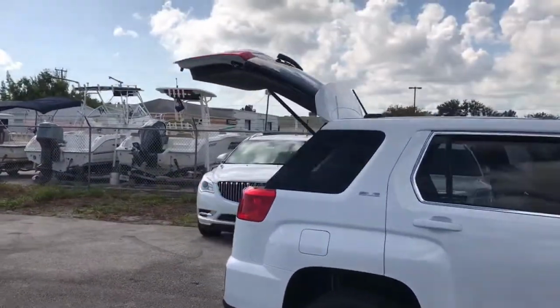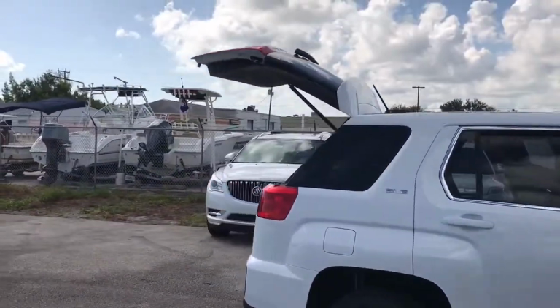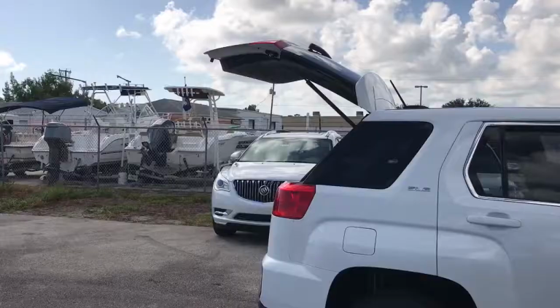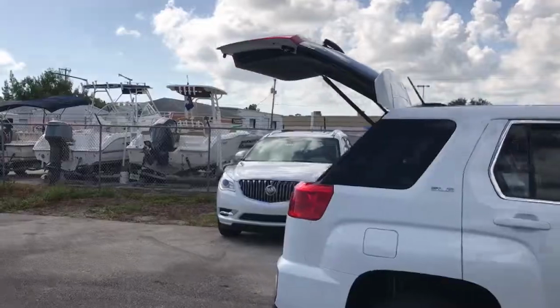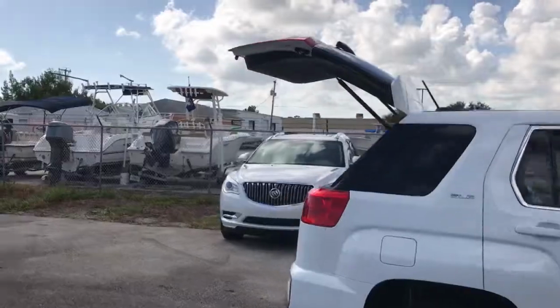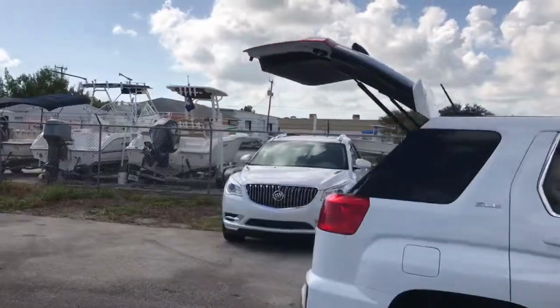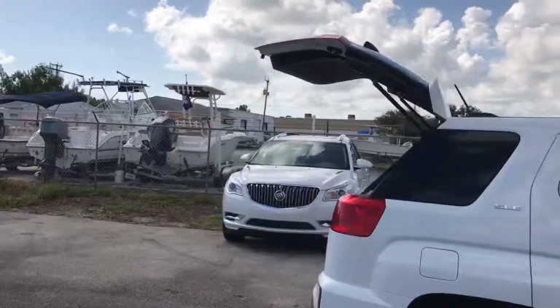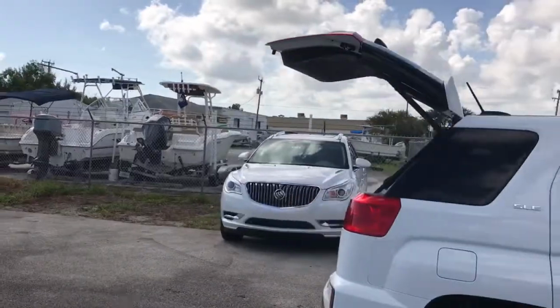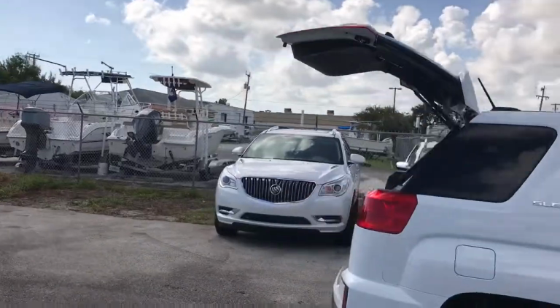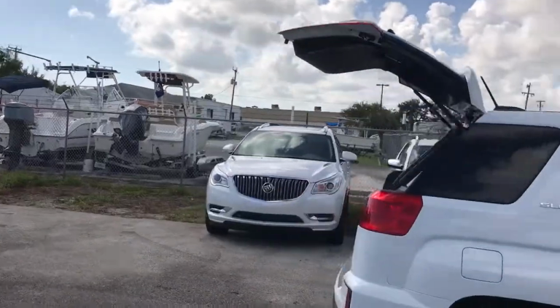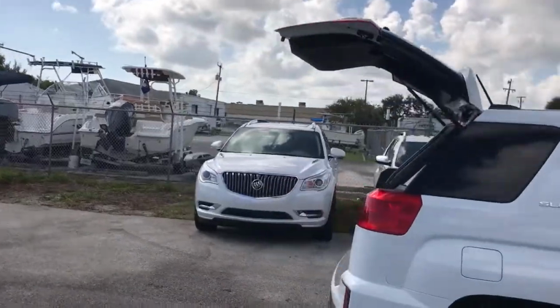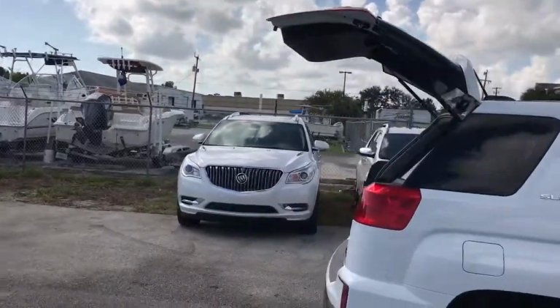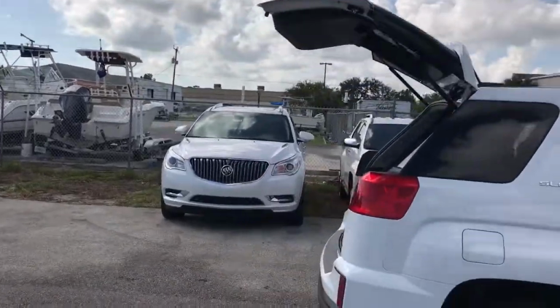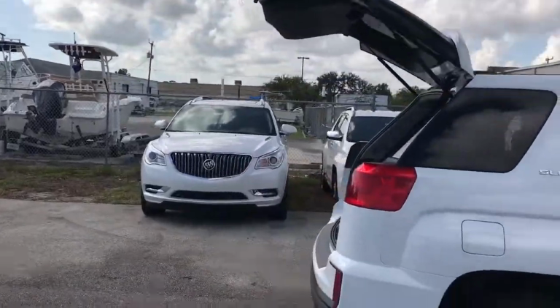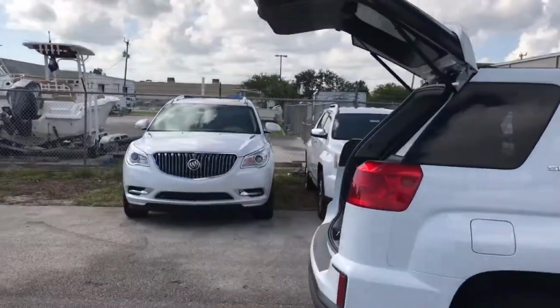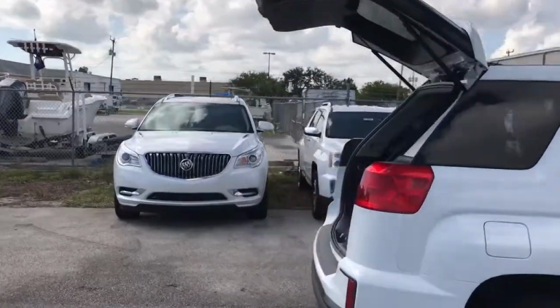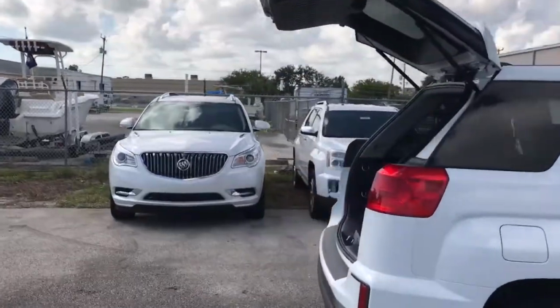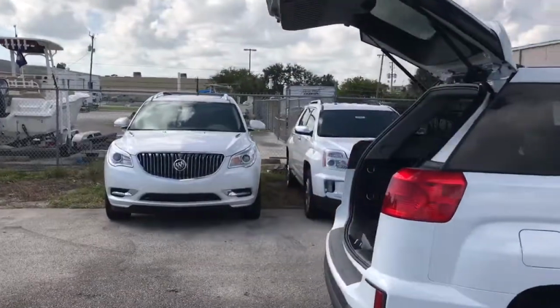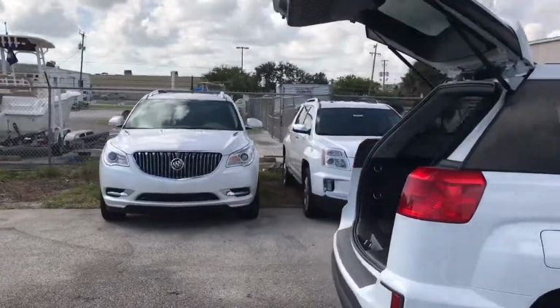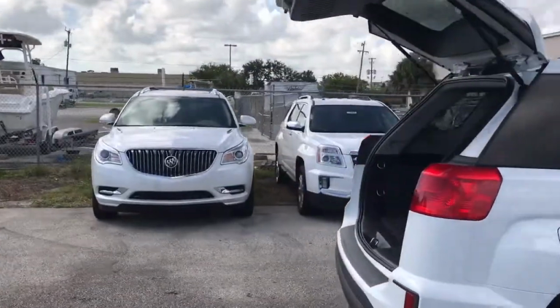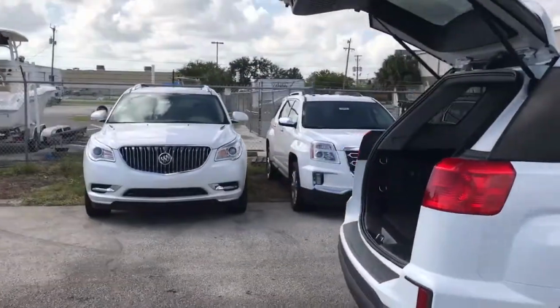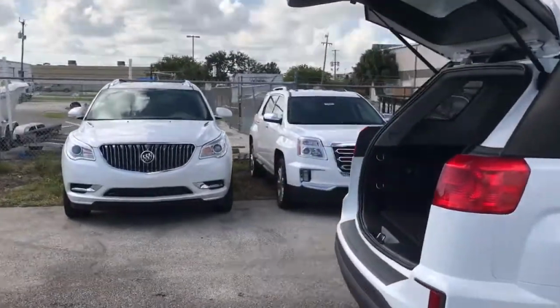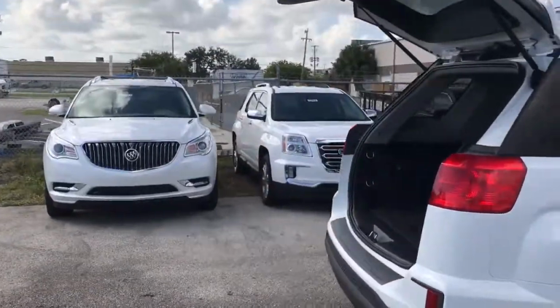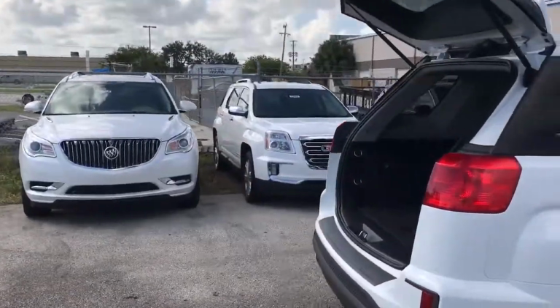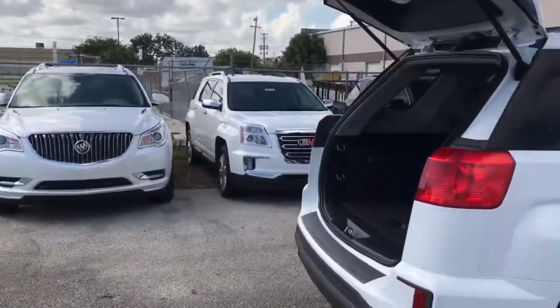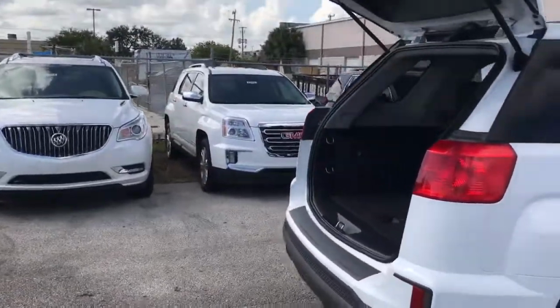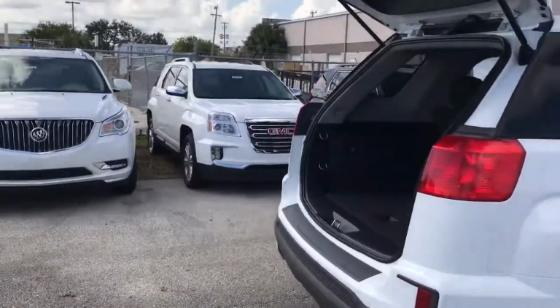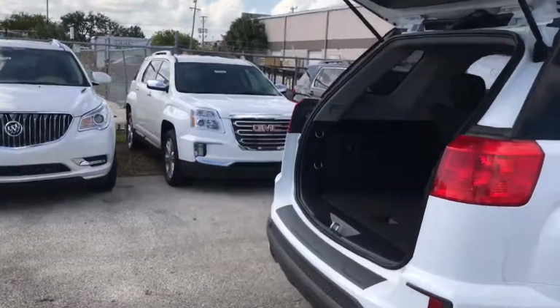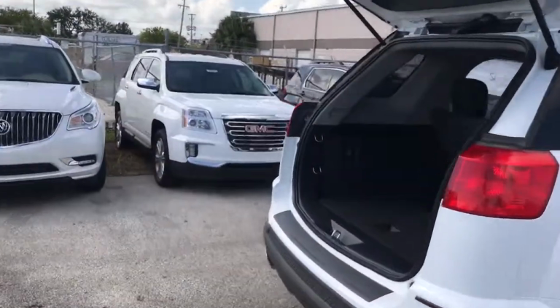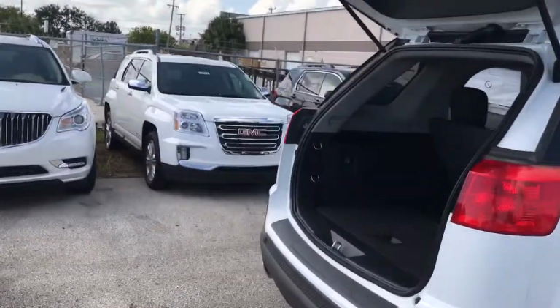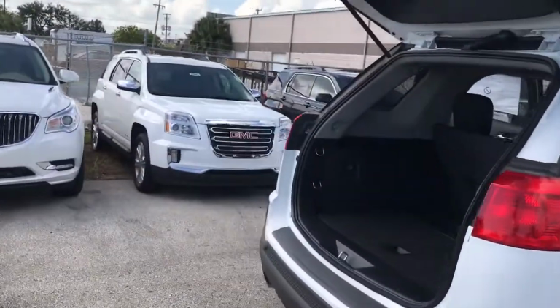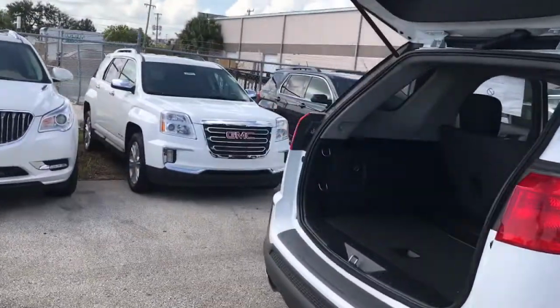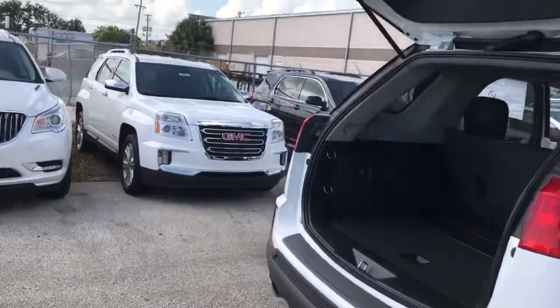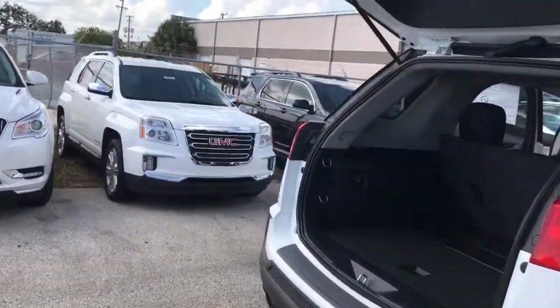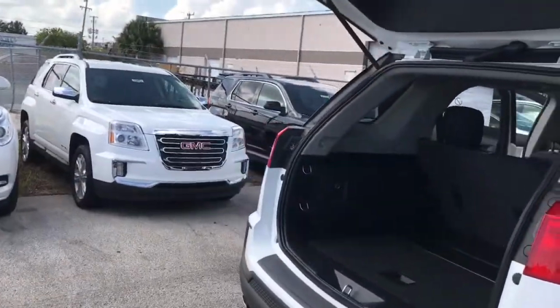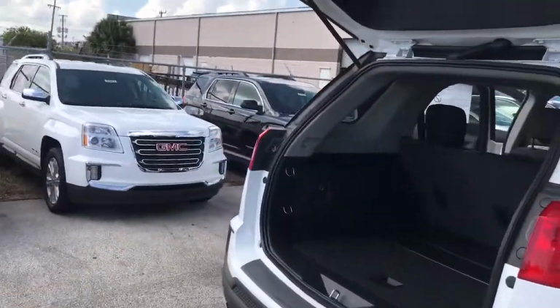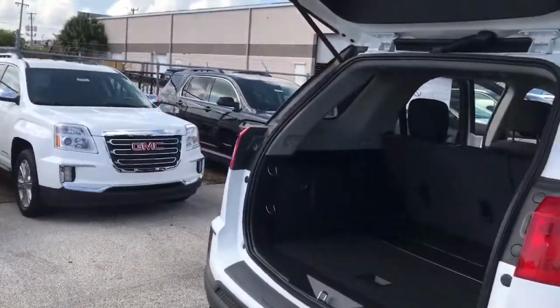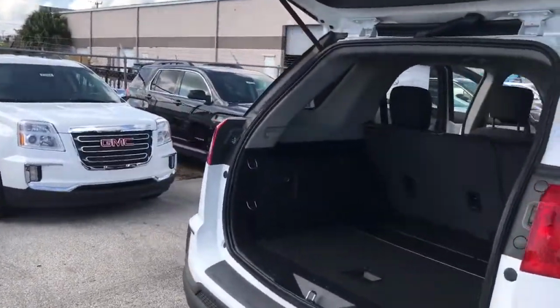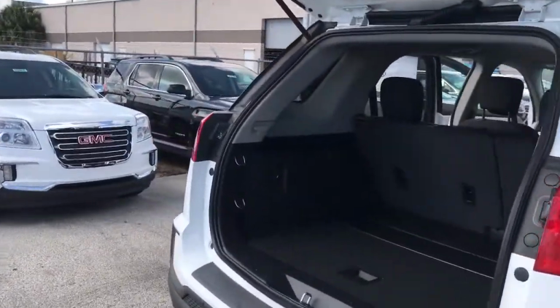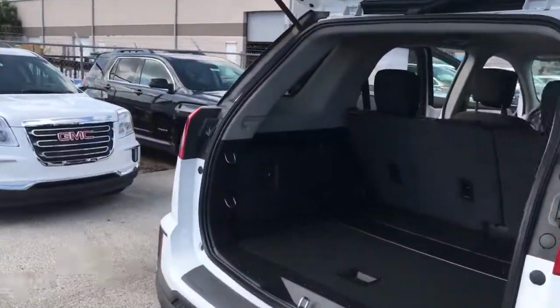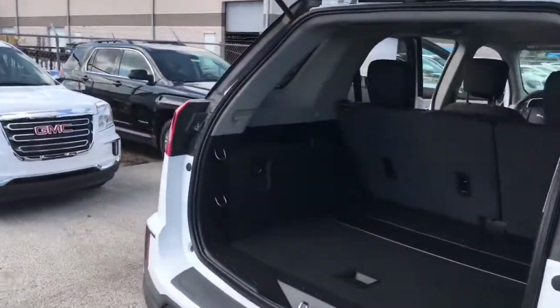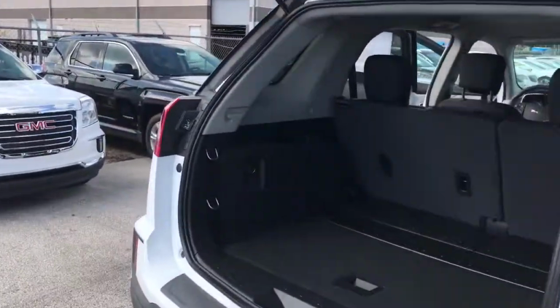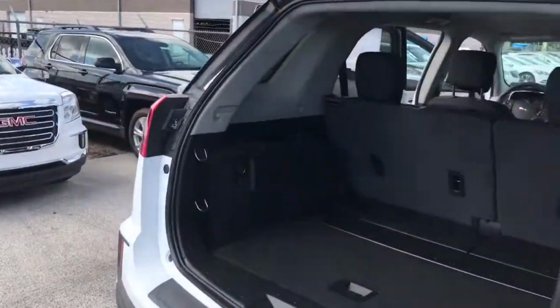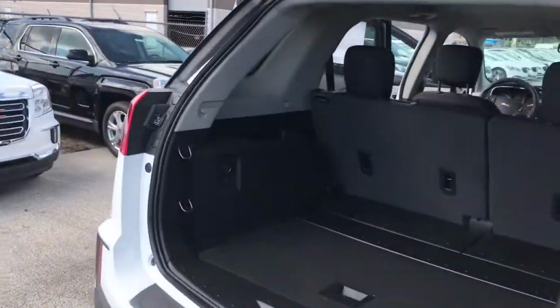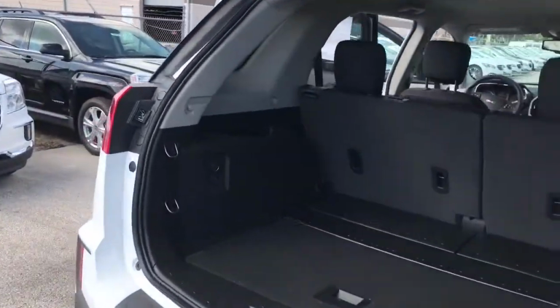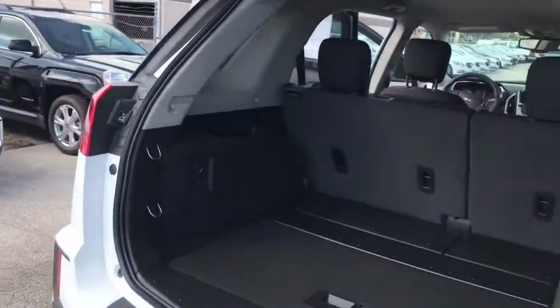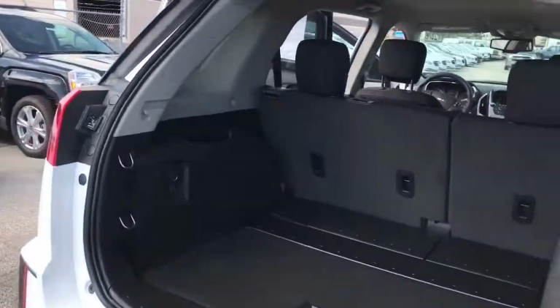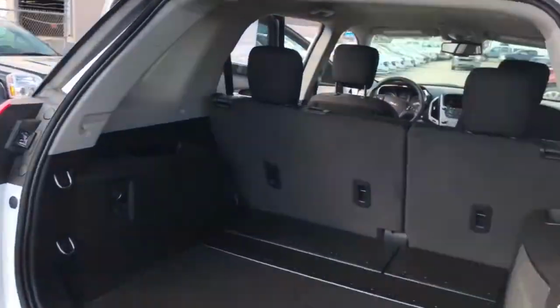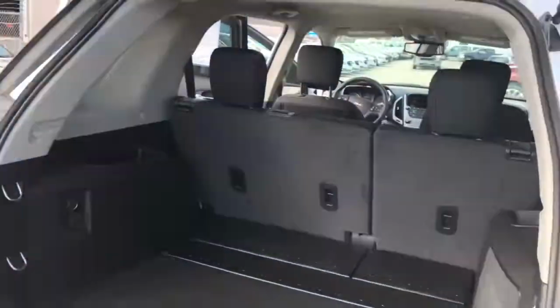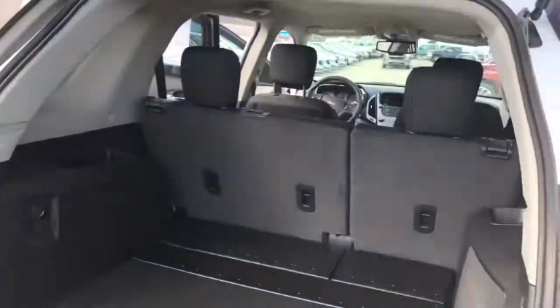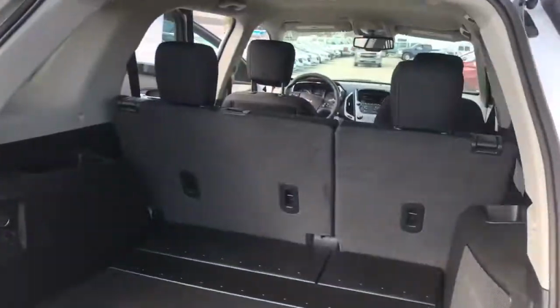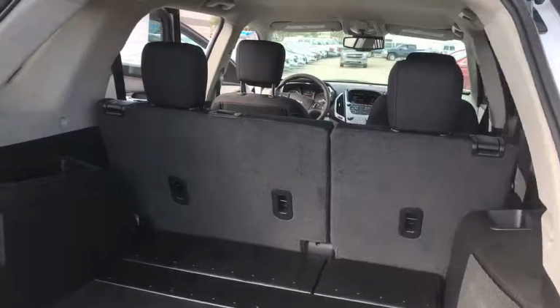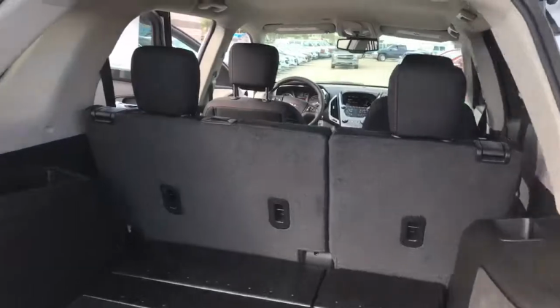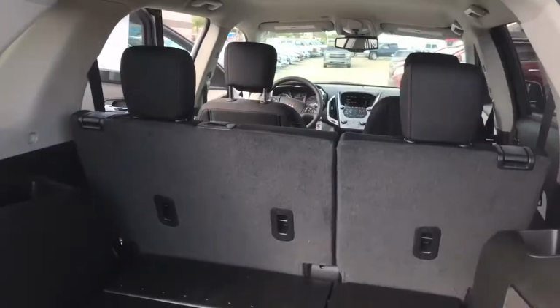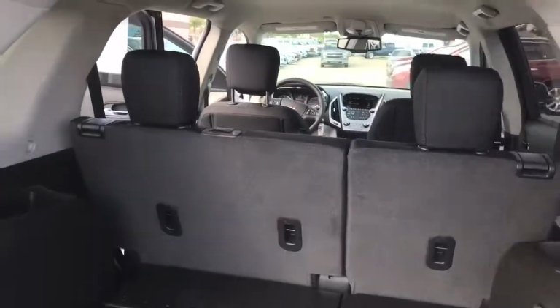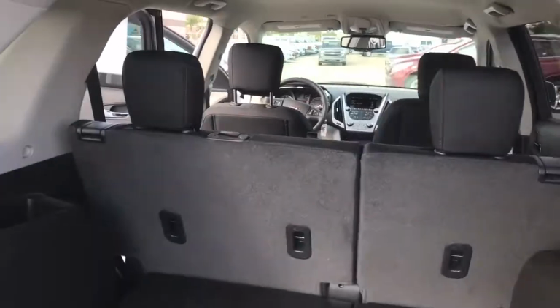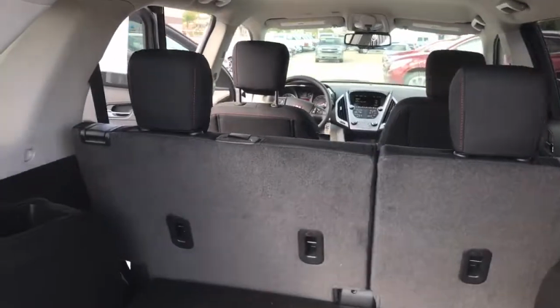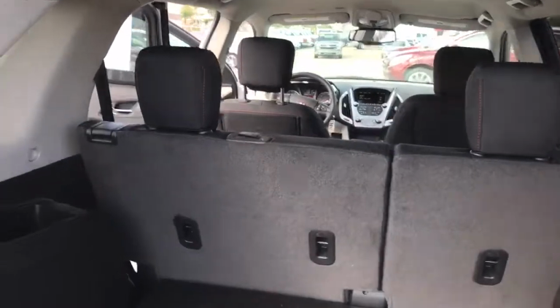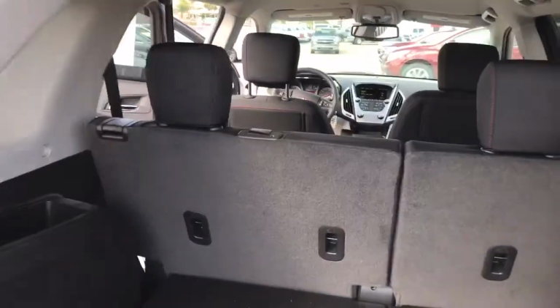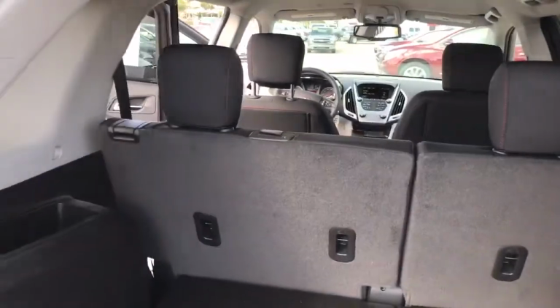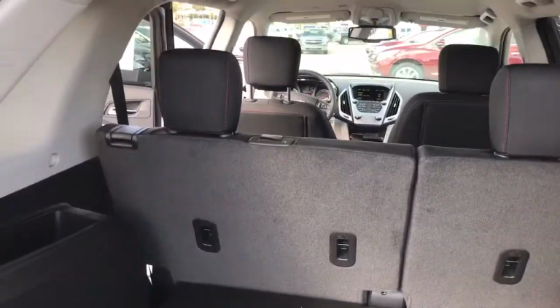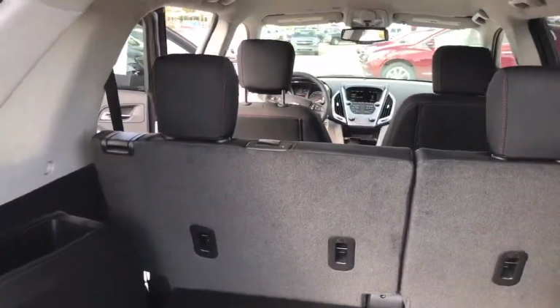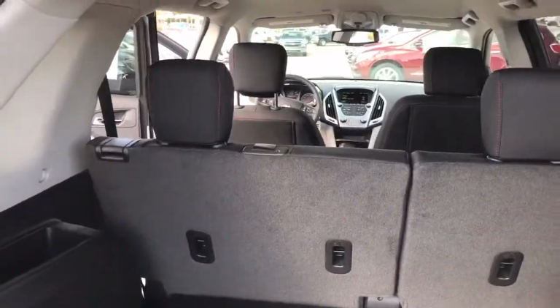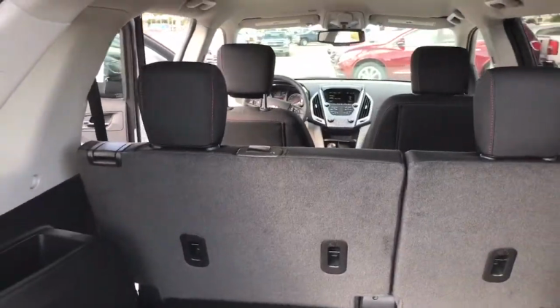Real nice vehicle. Plenty of room here in the back.